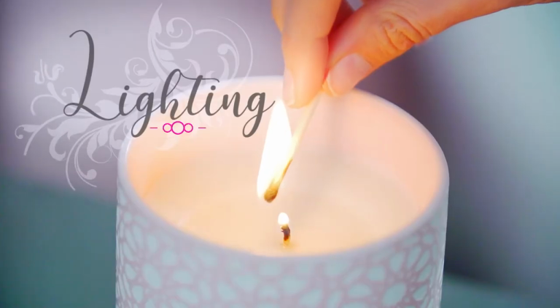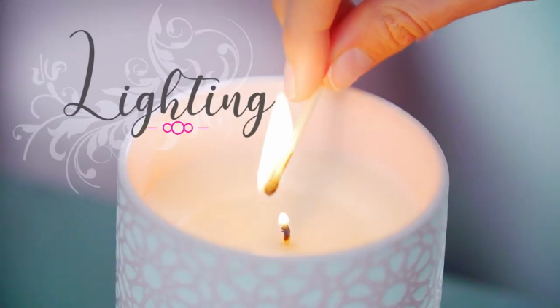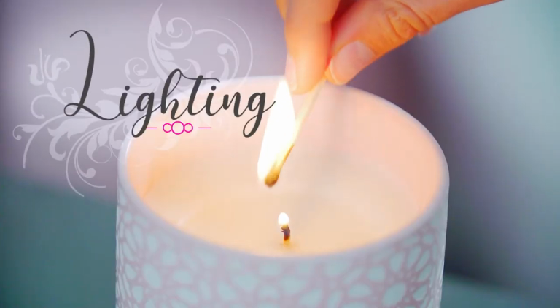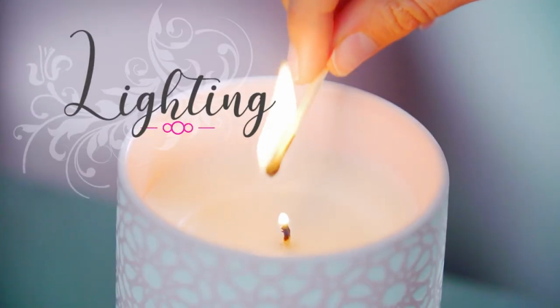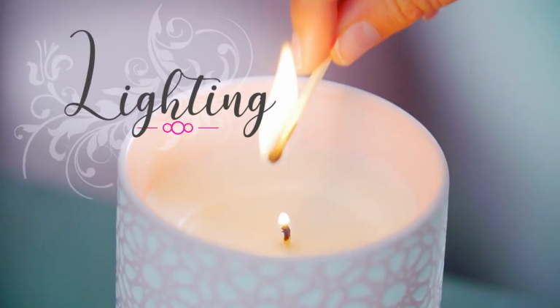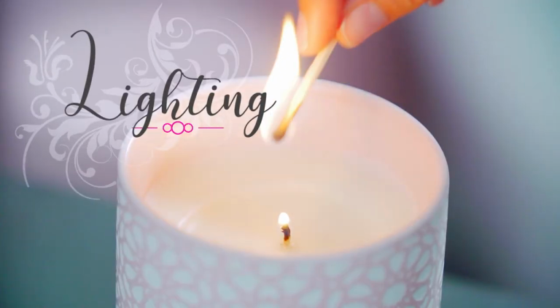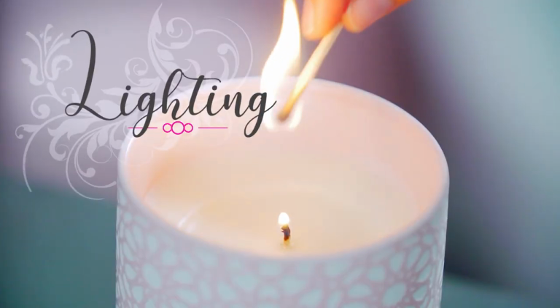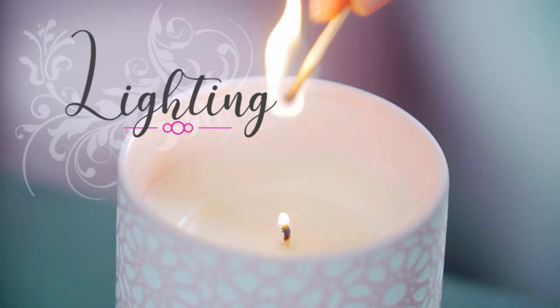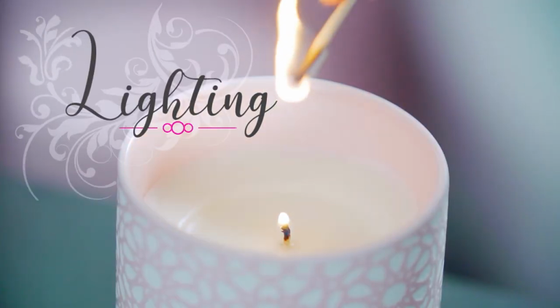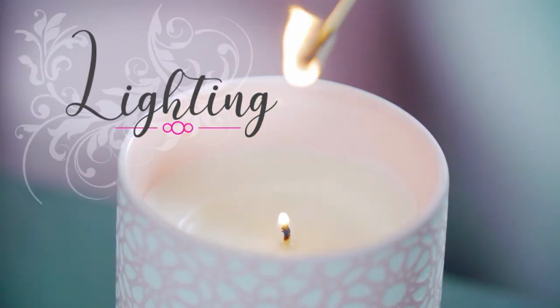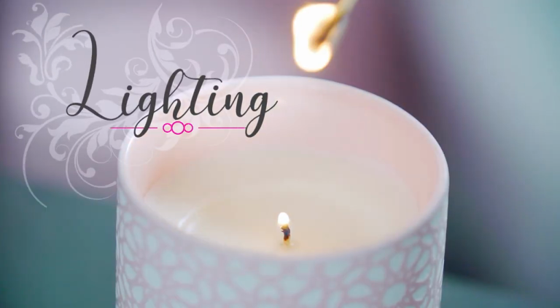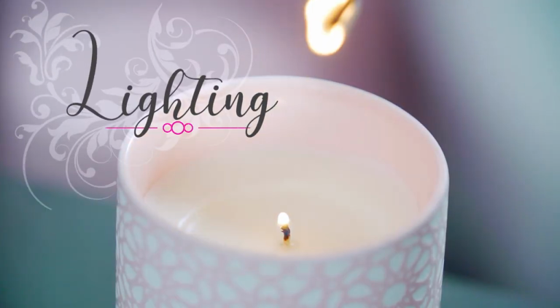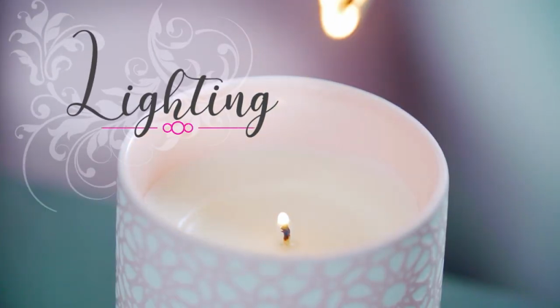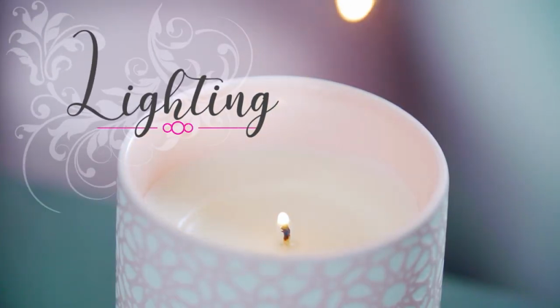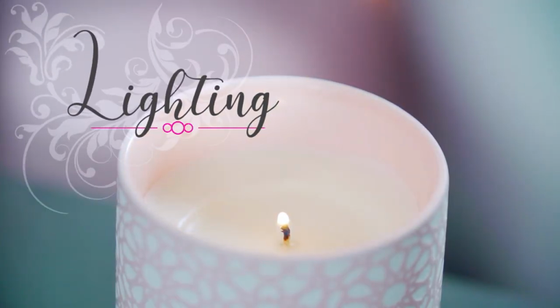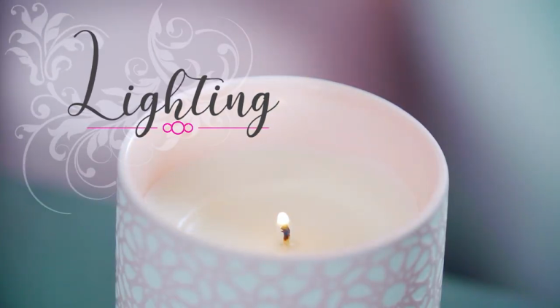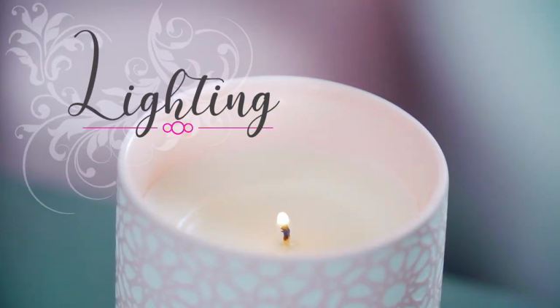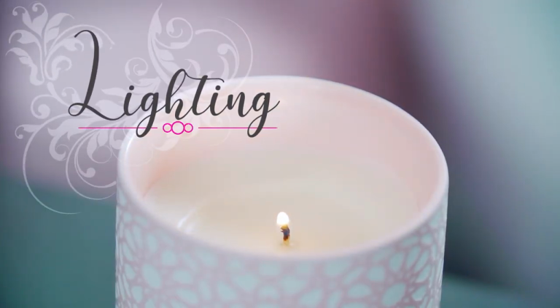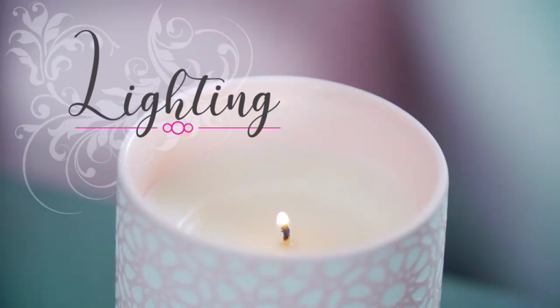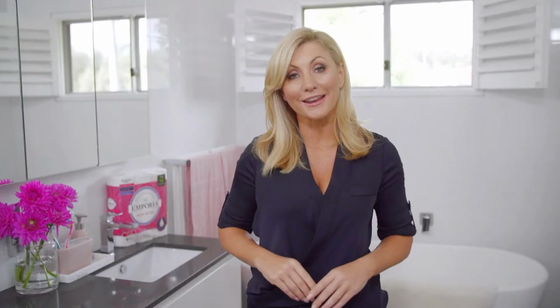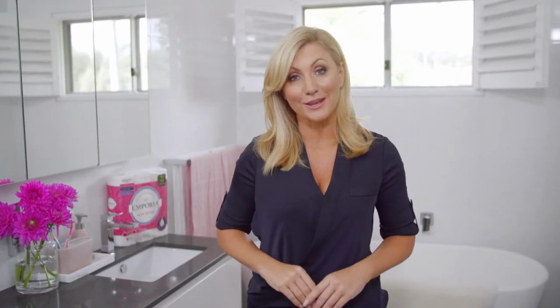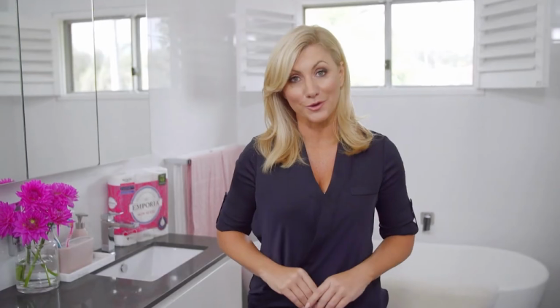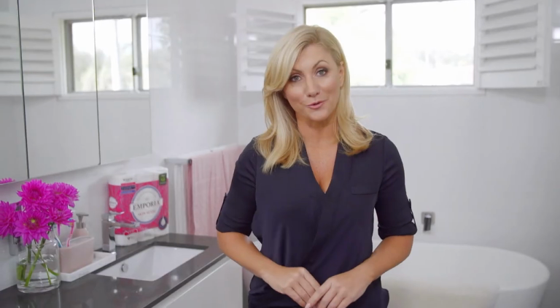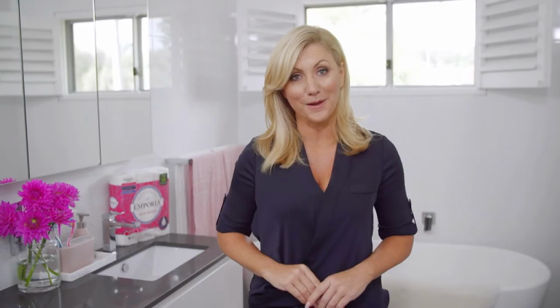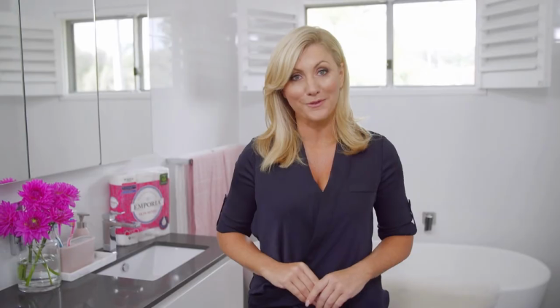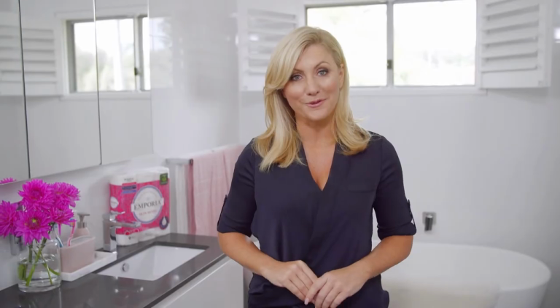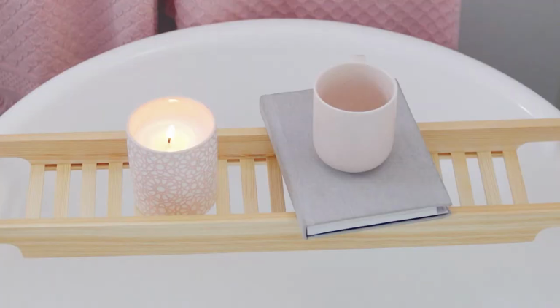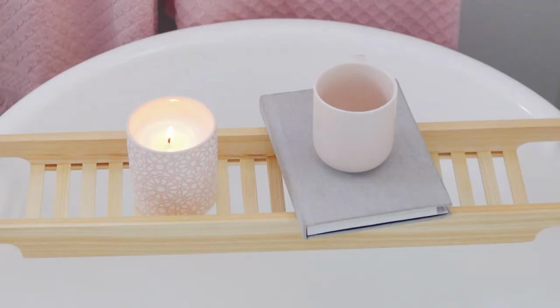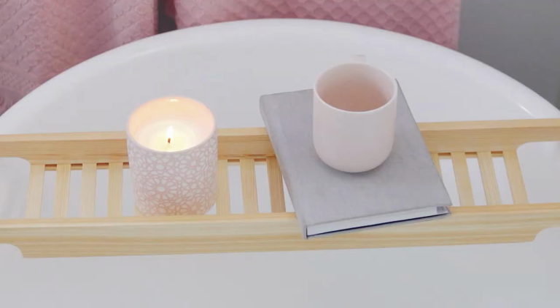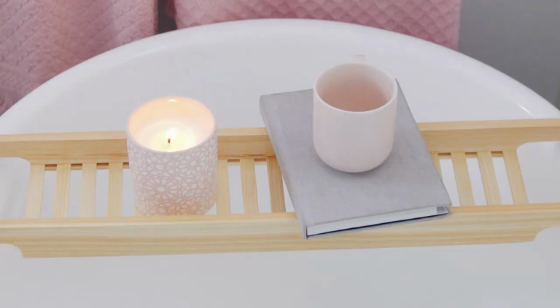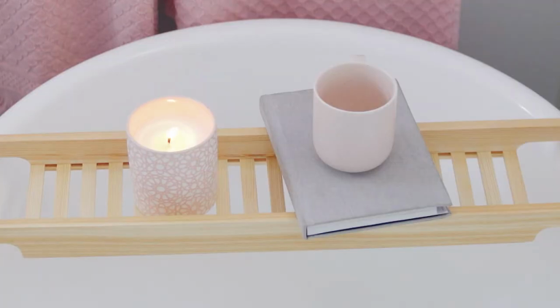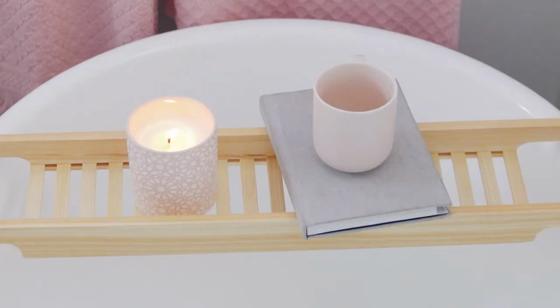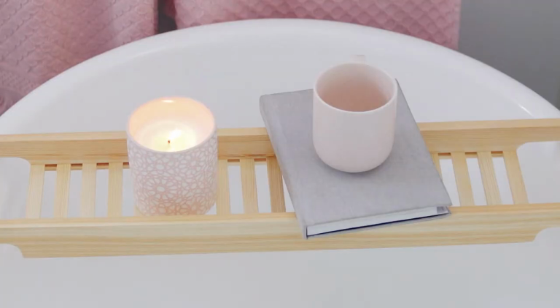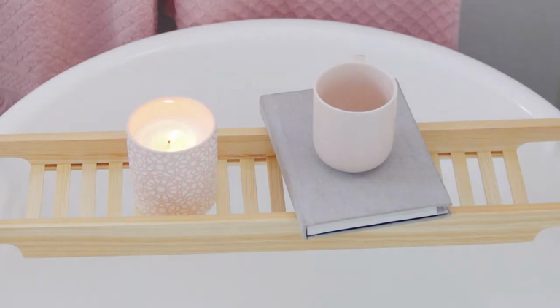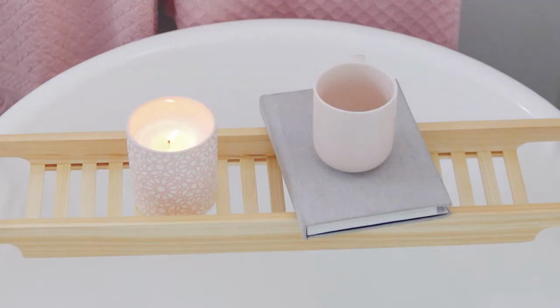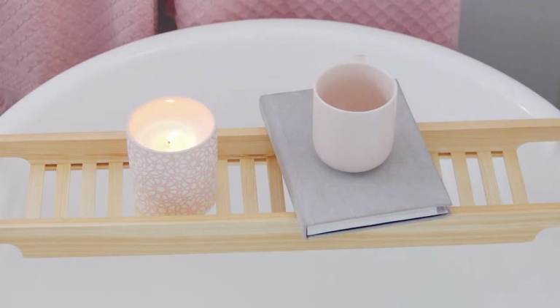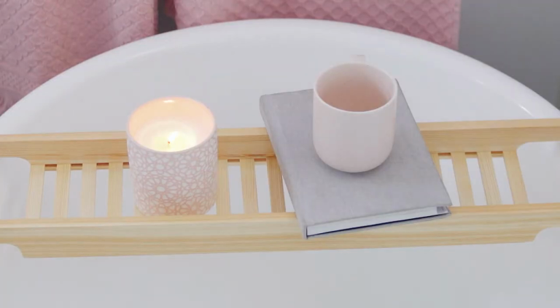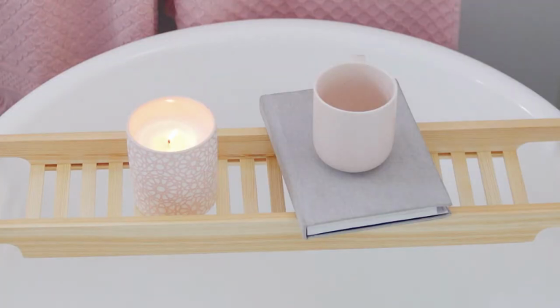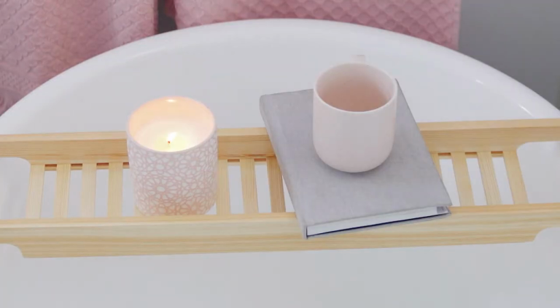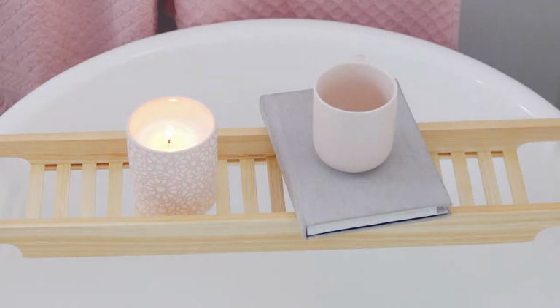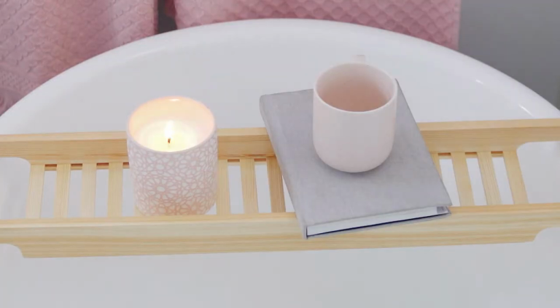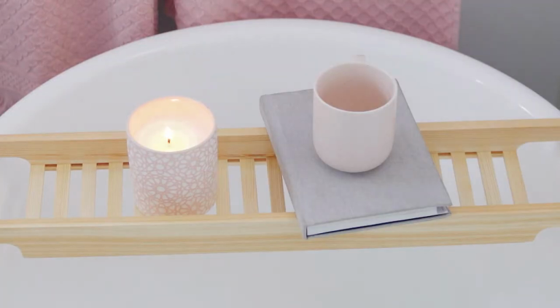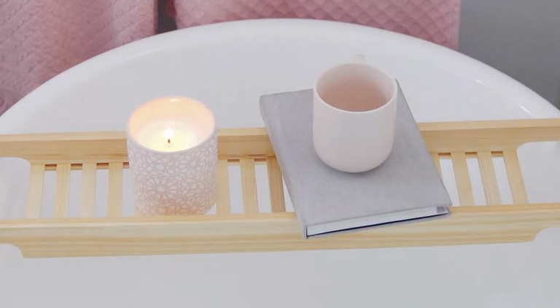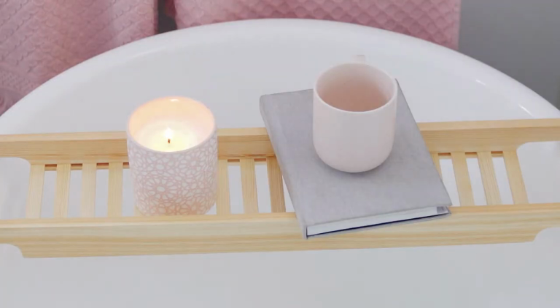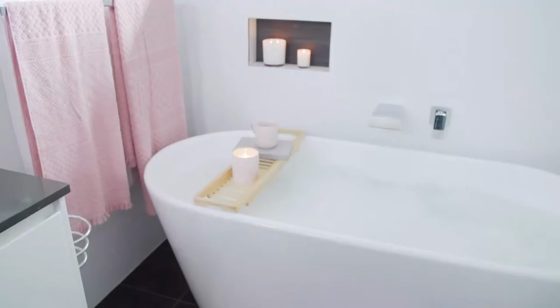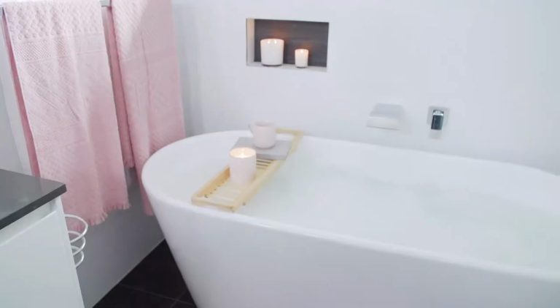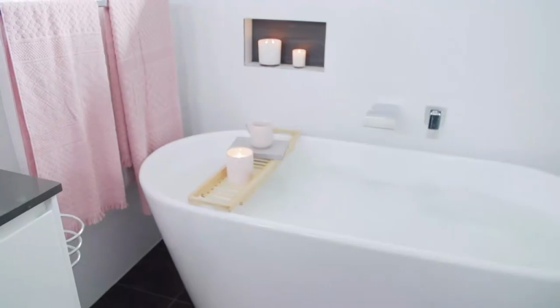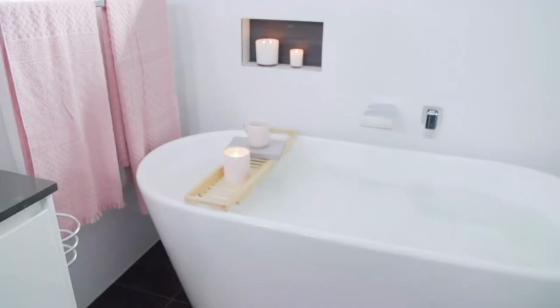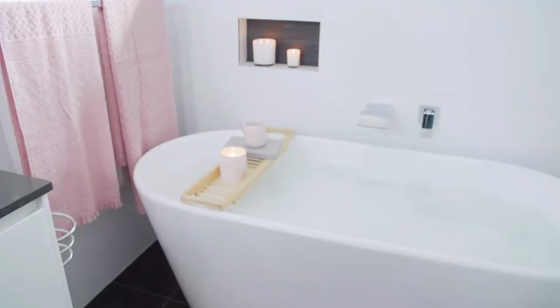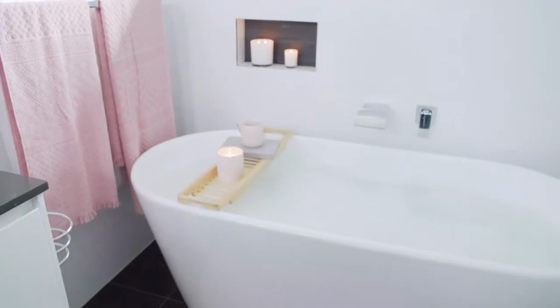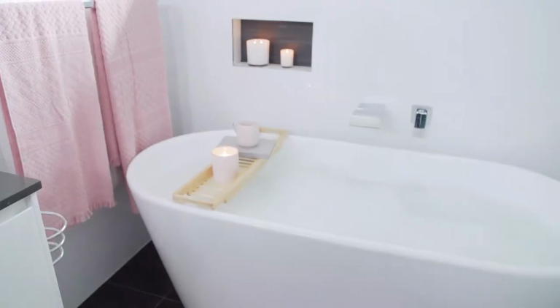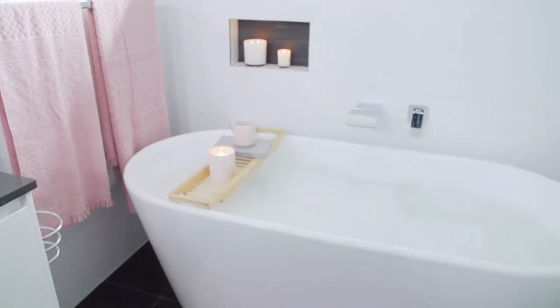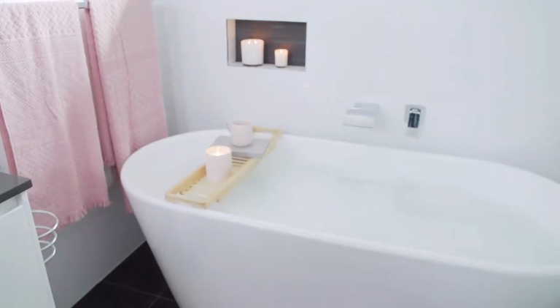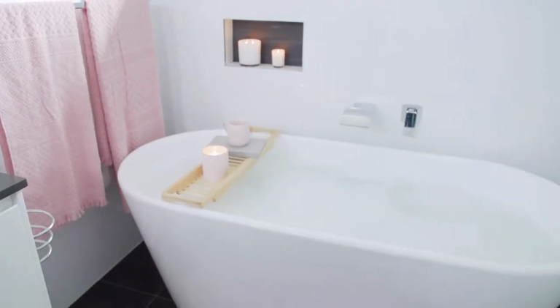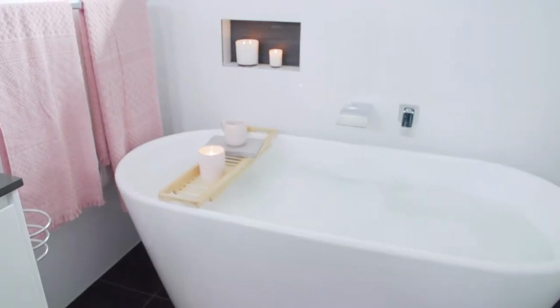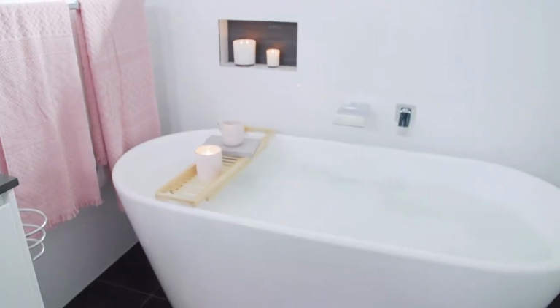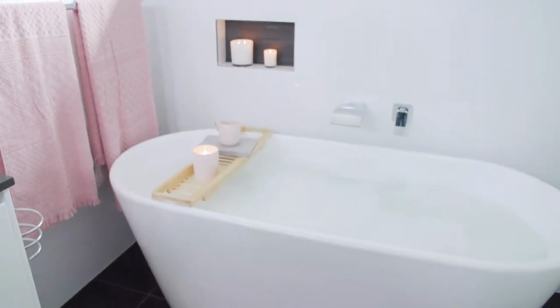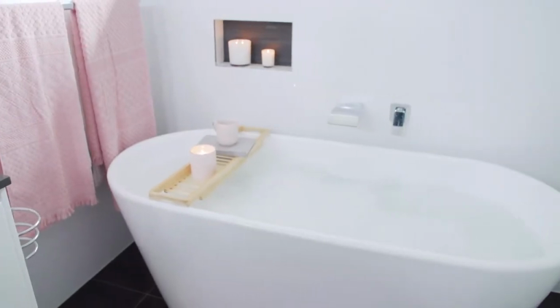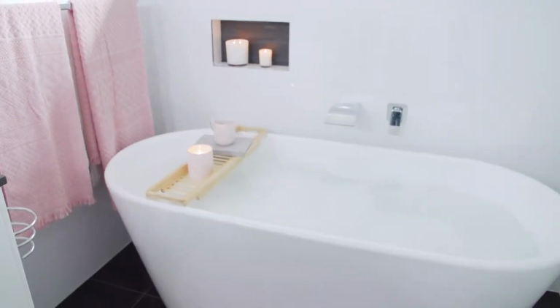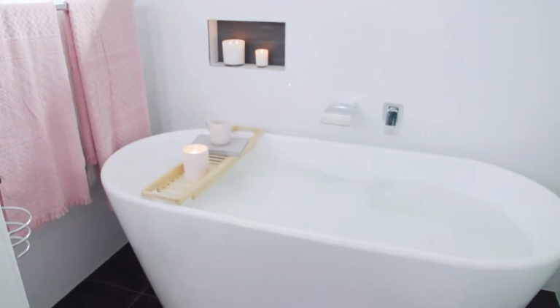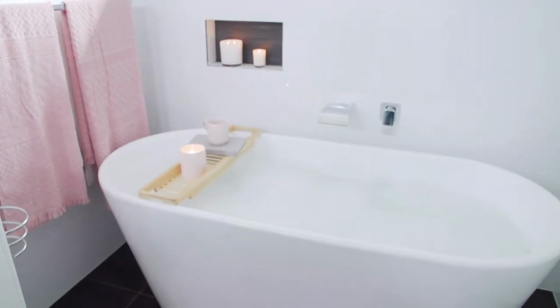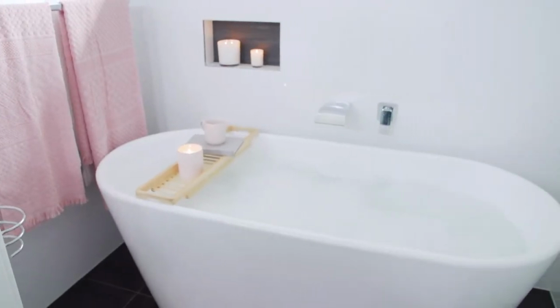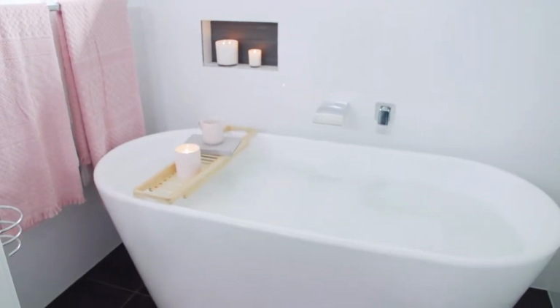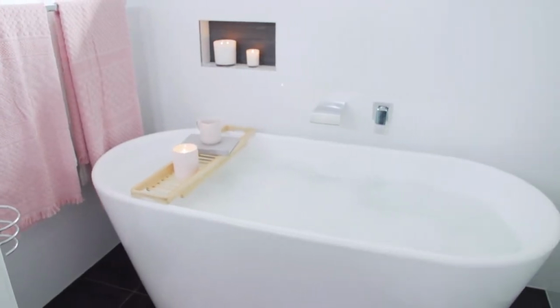Lighting is key to making softness shine in your bathroom, so why not try adding a few candles to the room to bring out that beautiful glow.